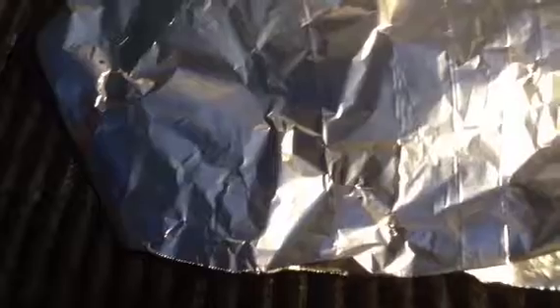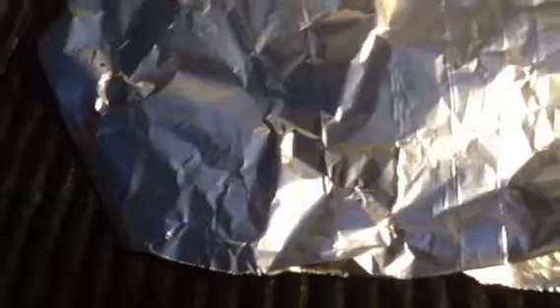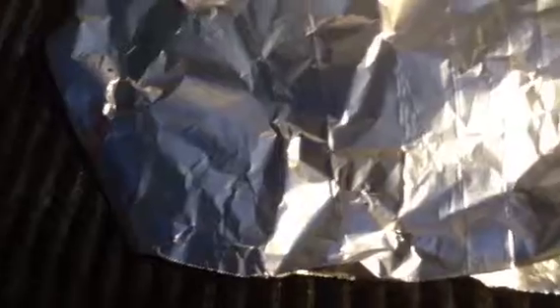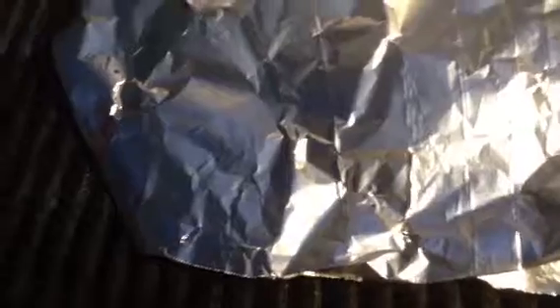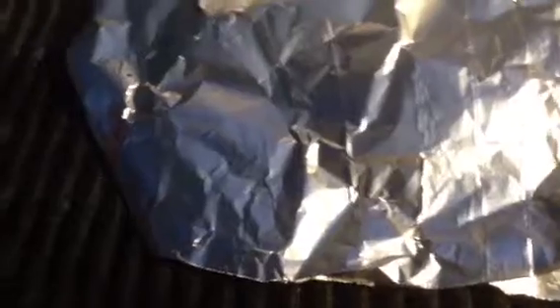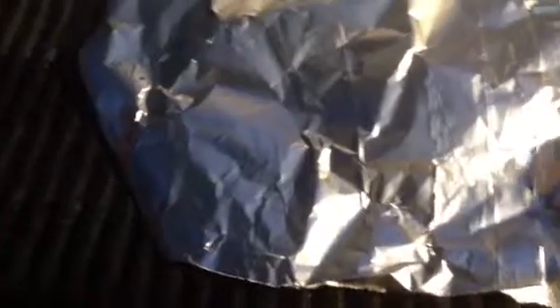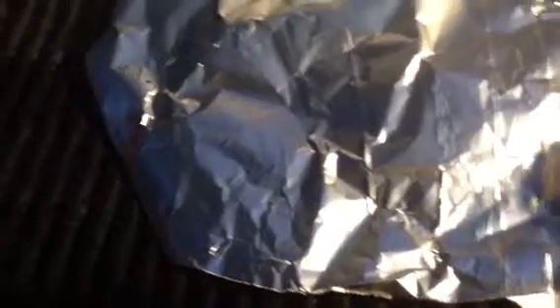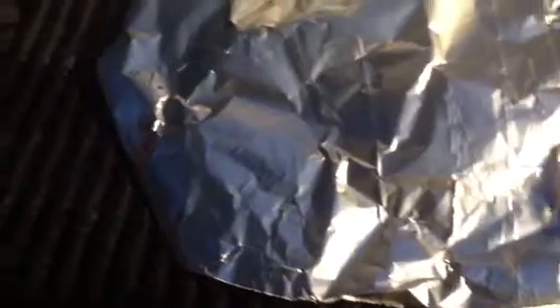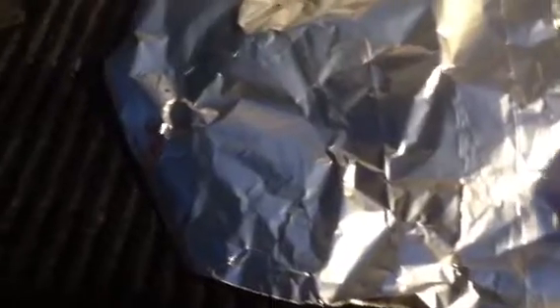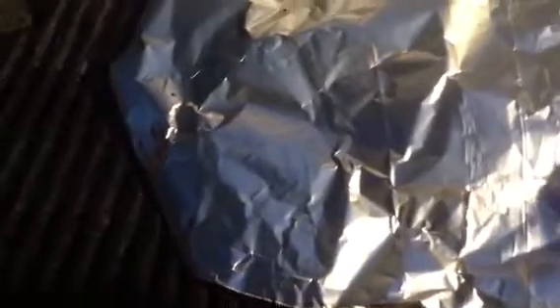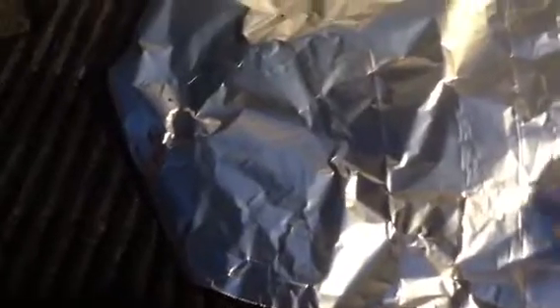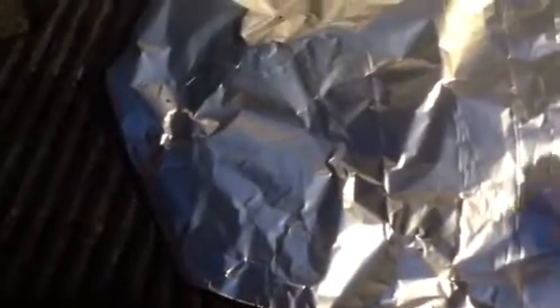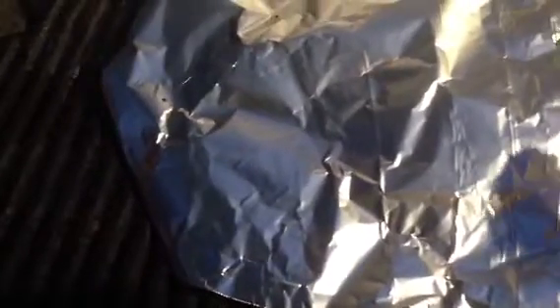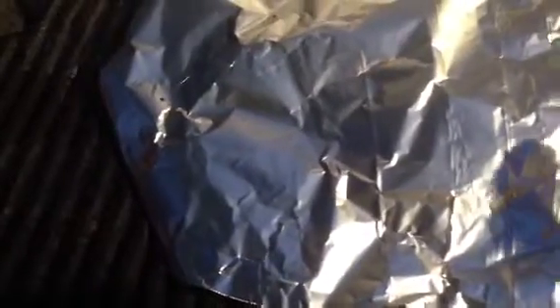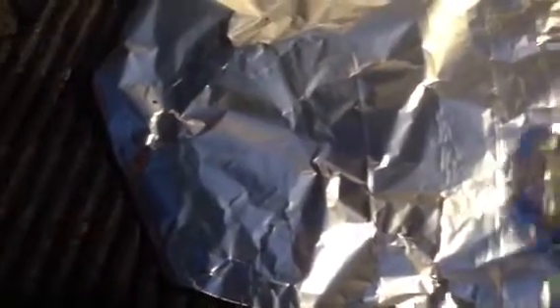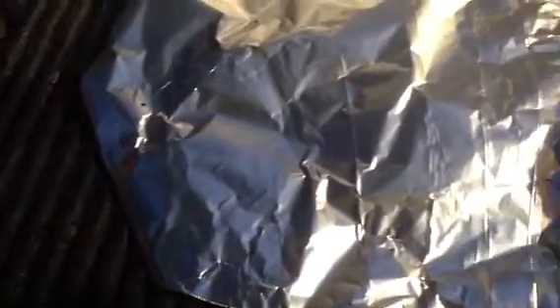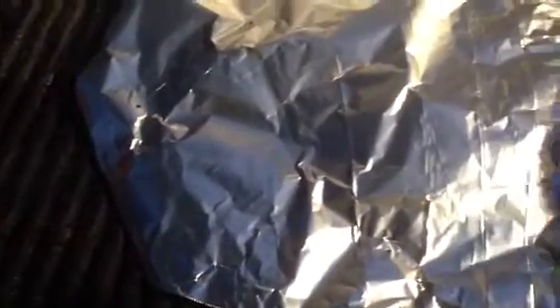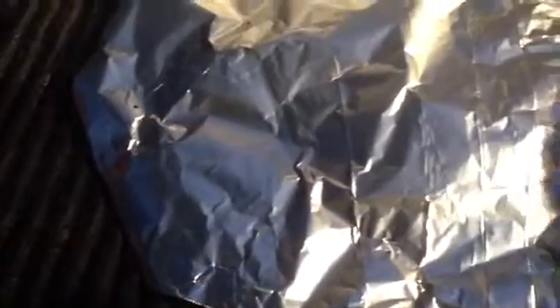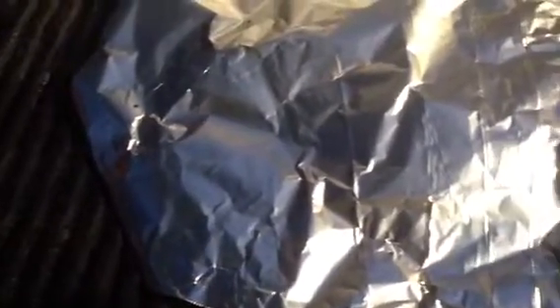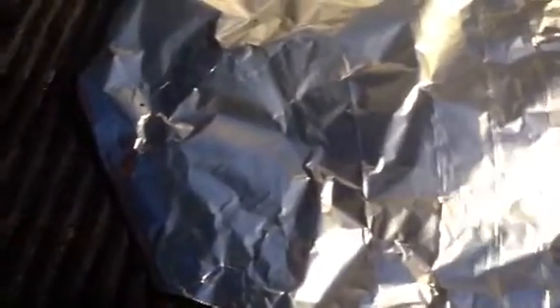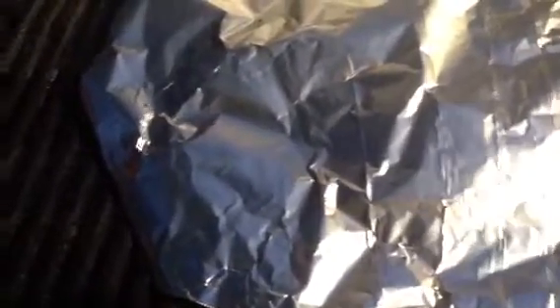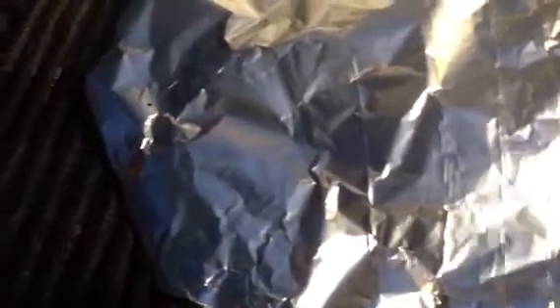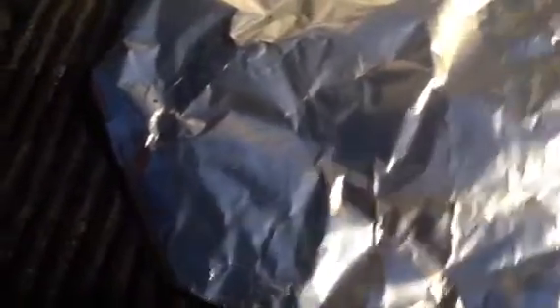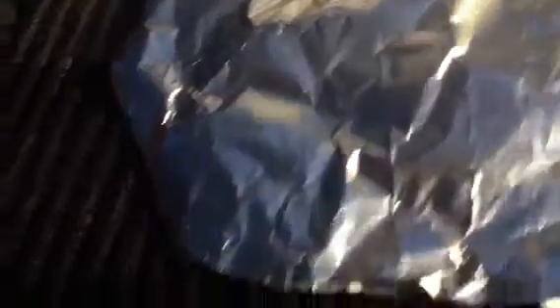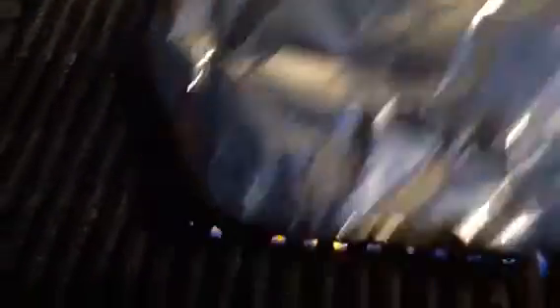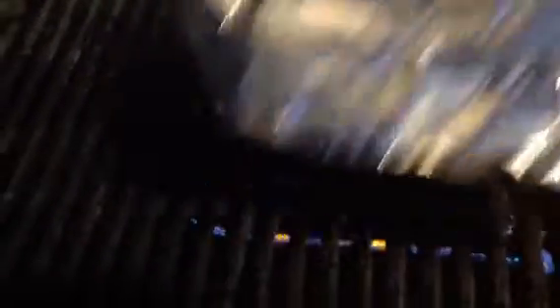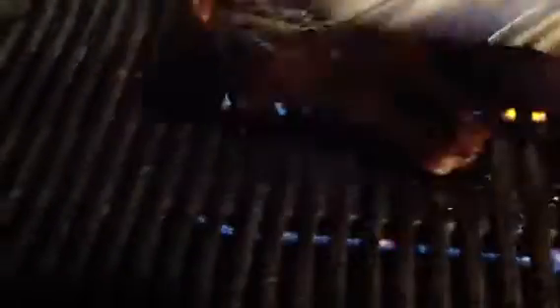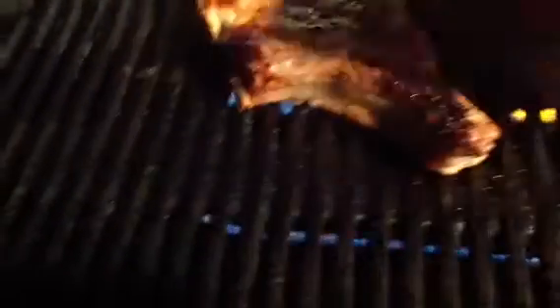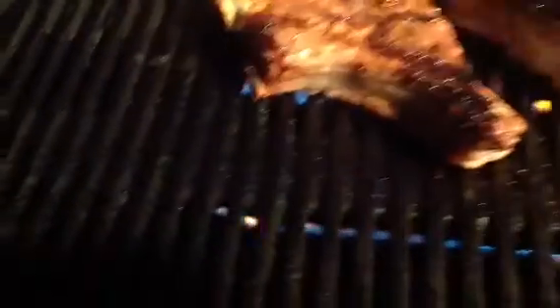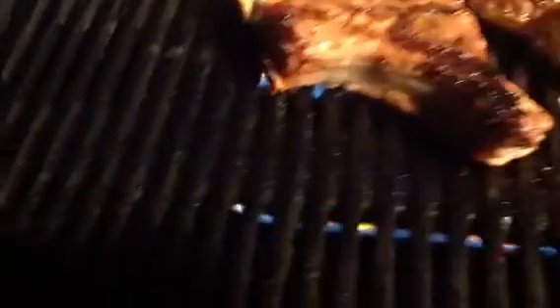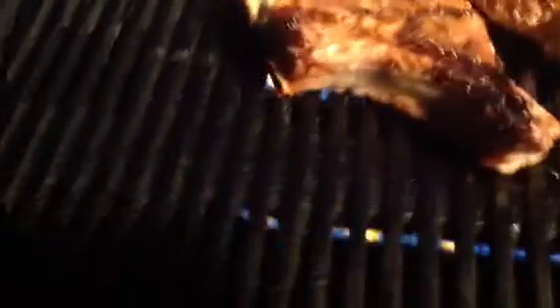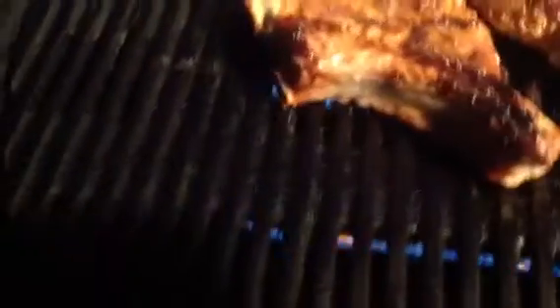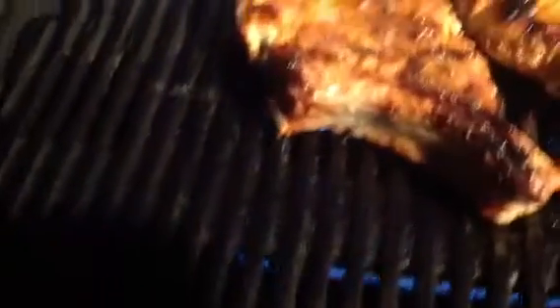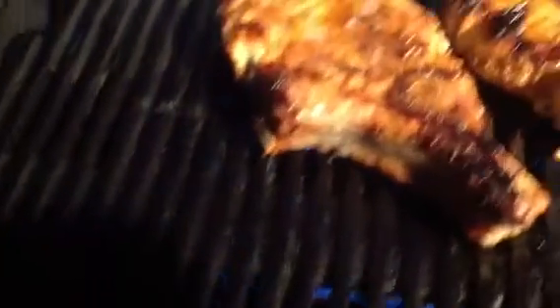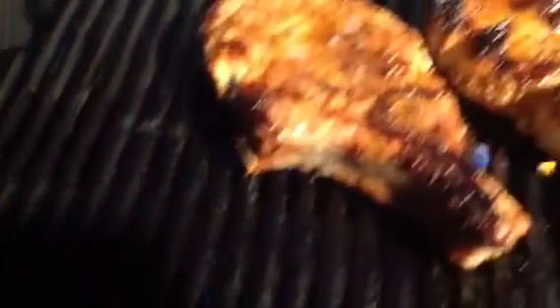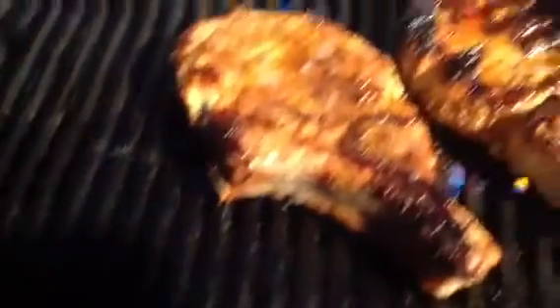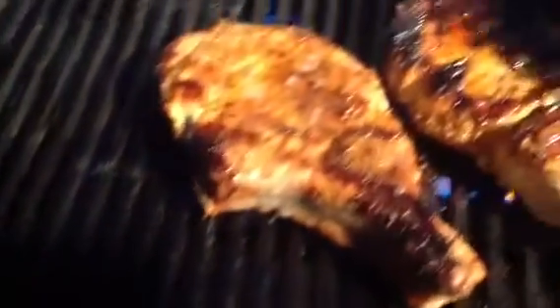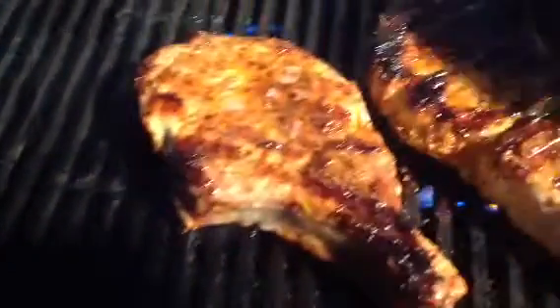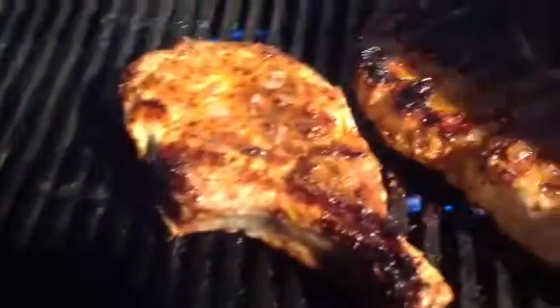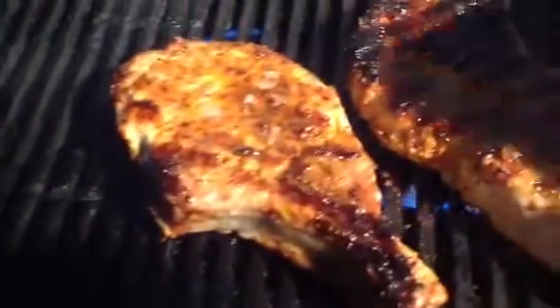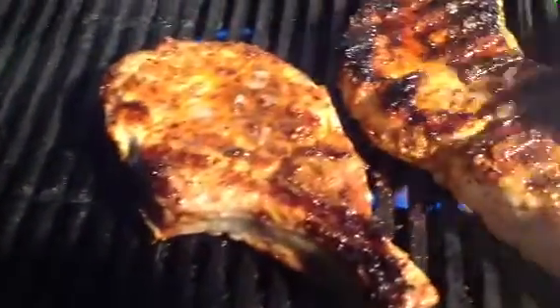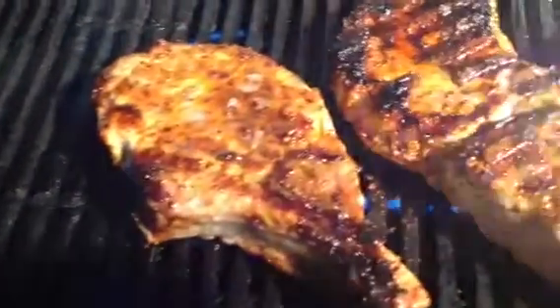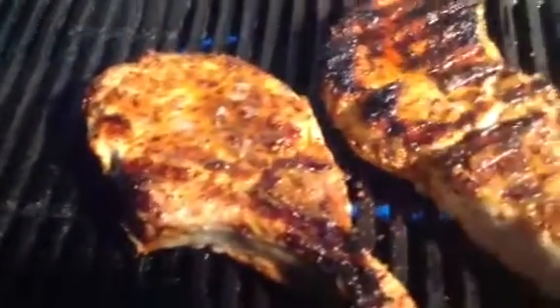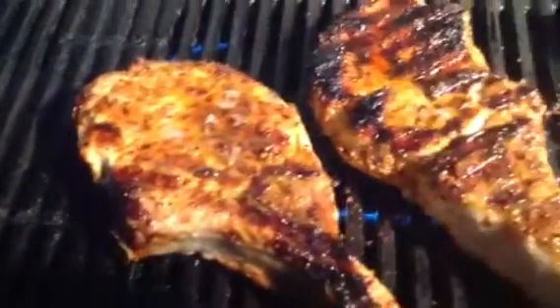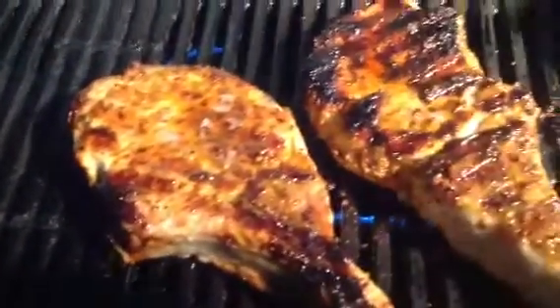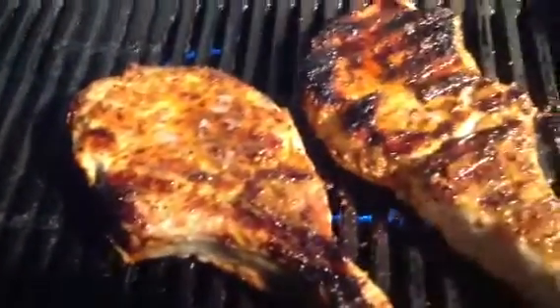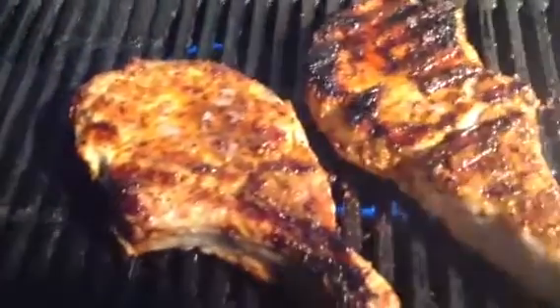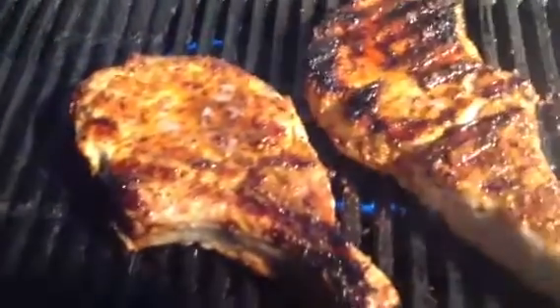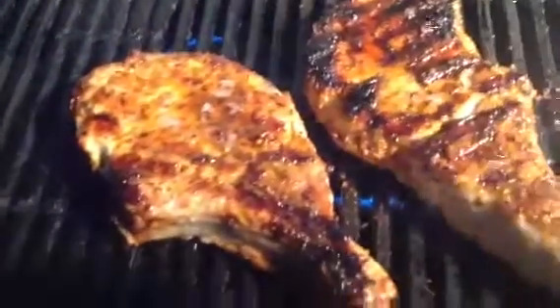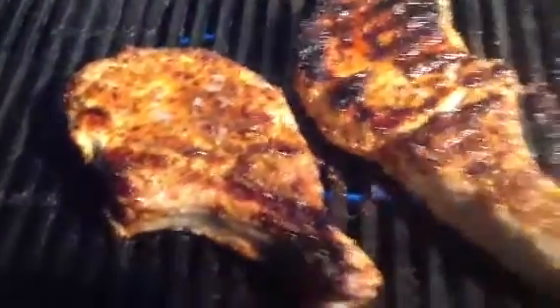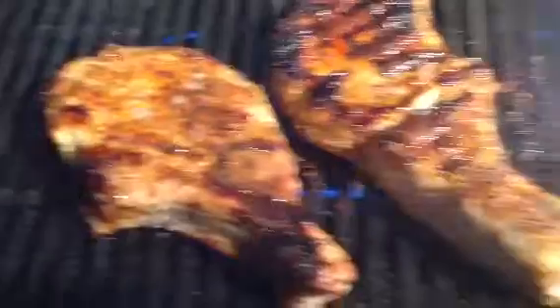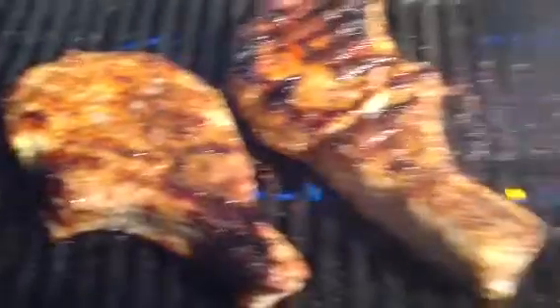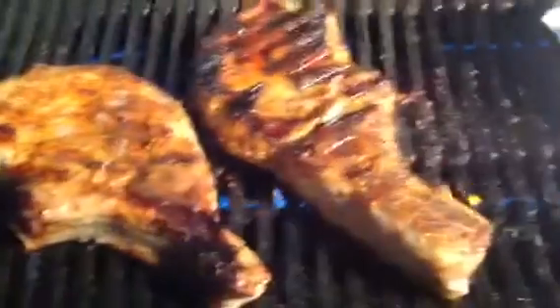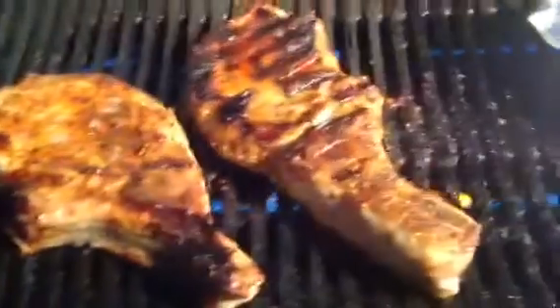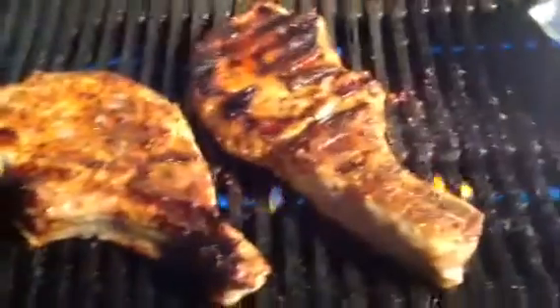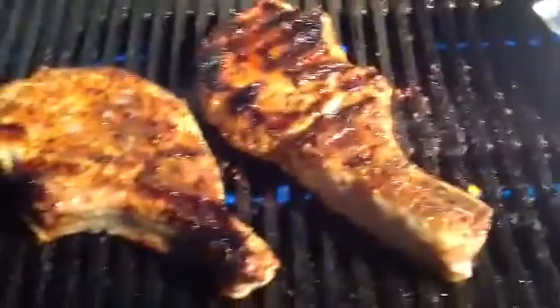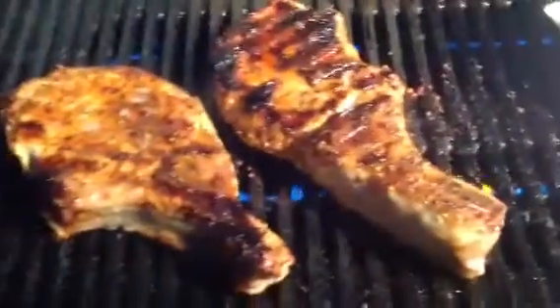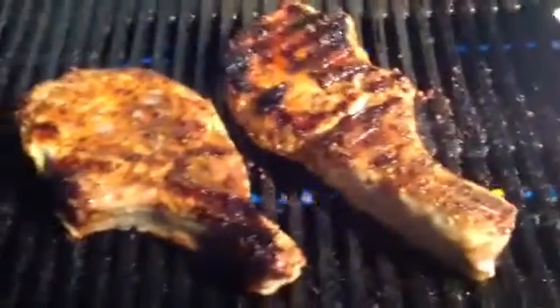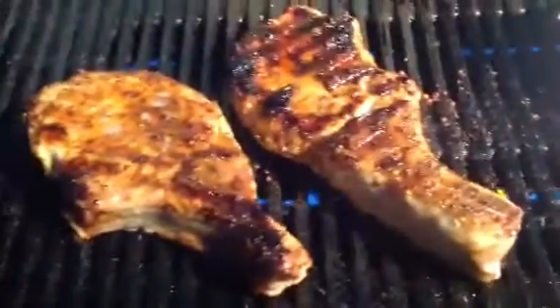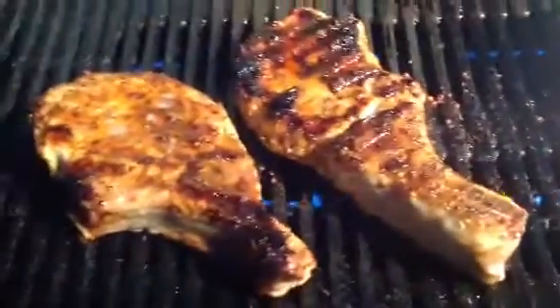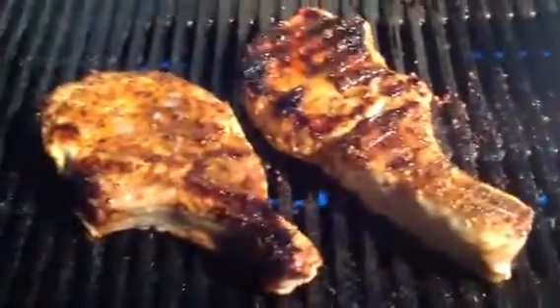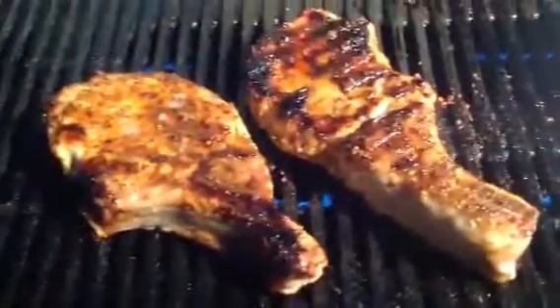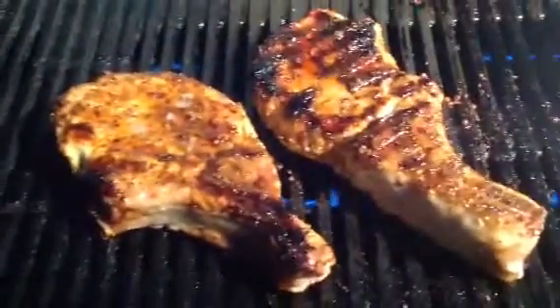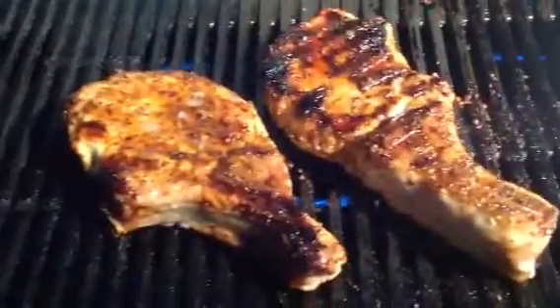All right, here we are. I'm taking the cover off. Oh, look at them things. Prime bone-in chops.